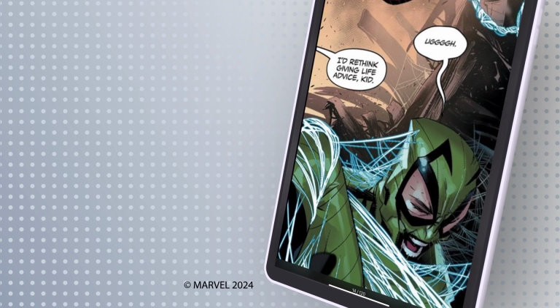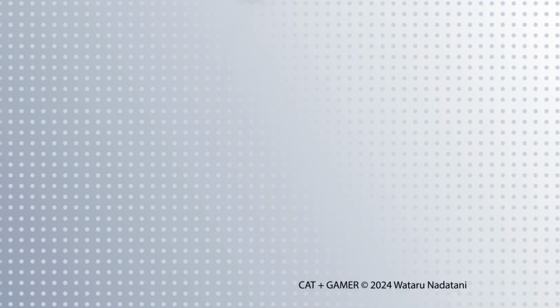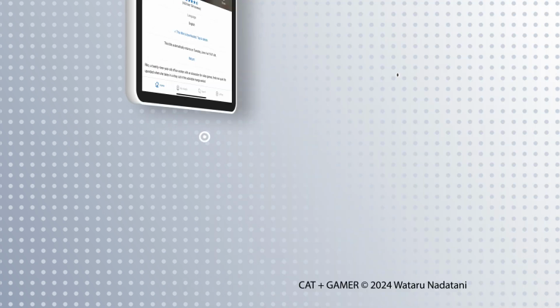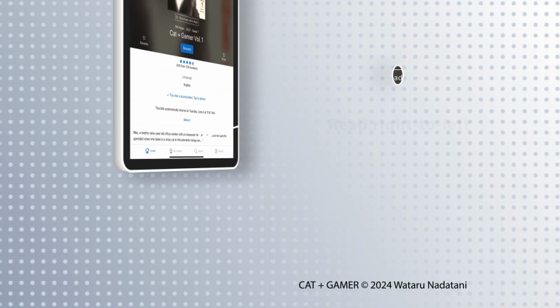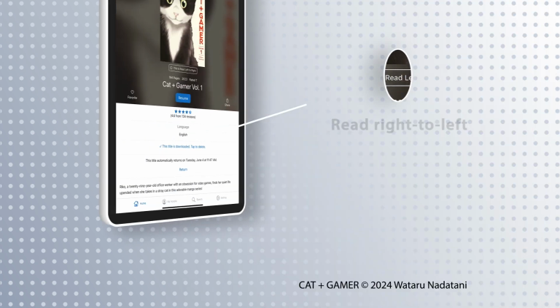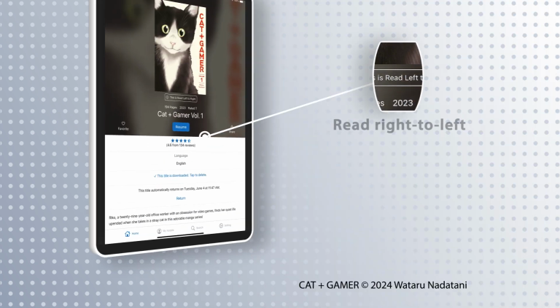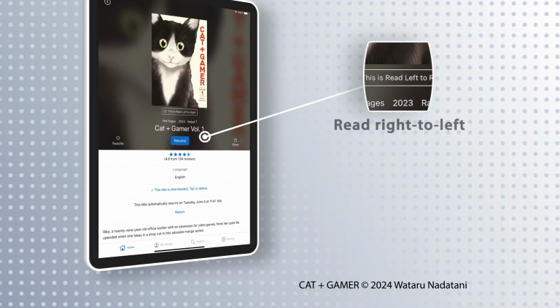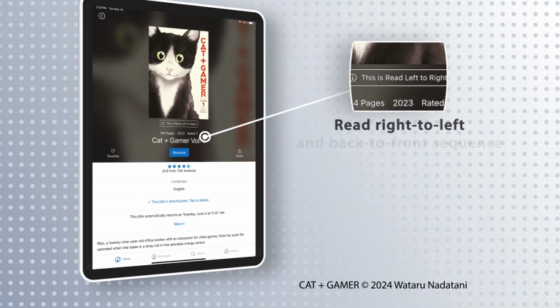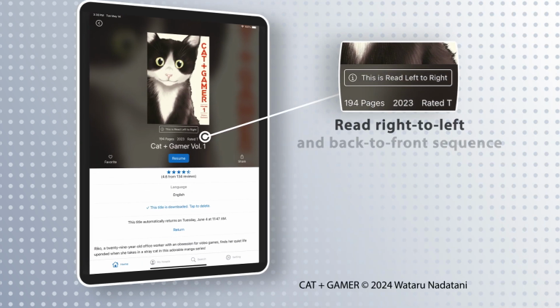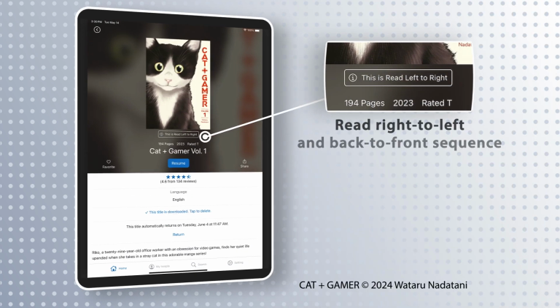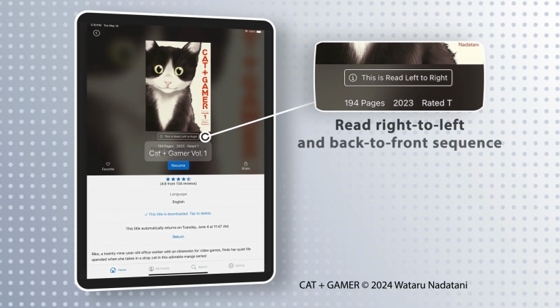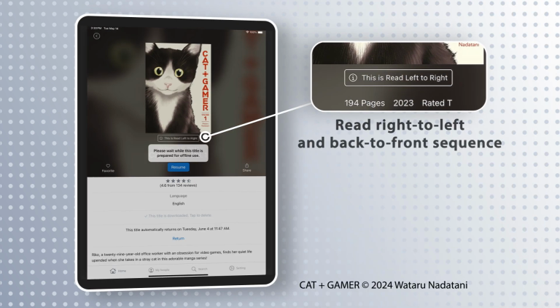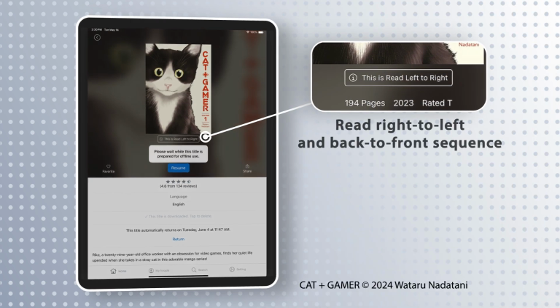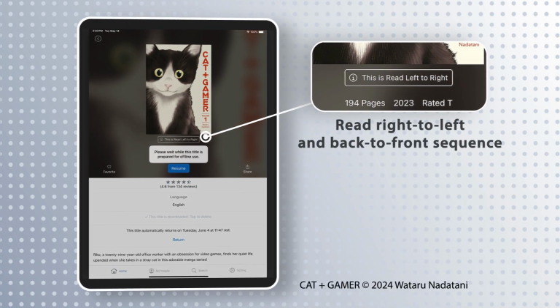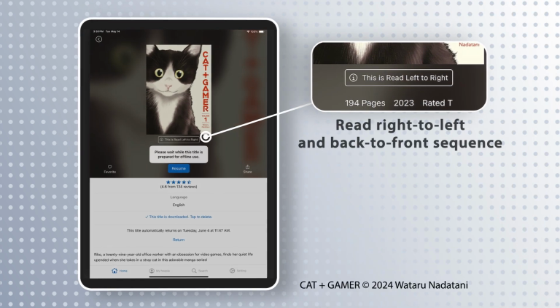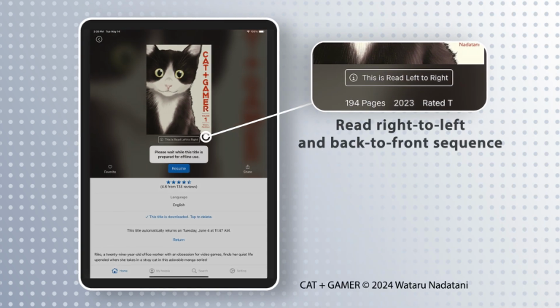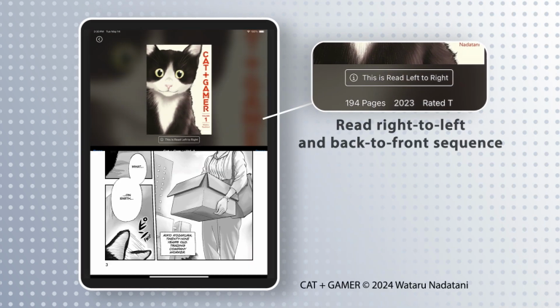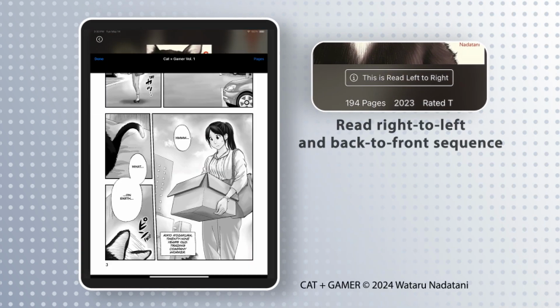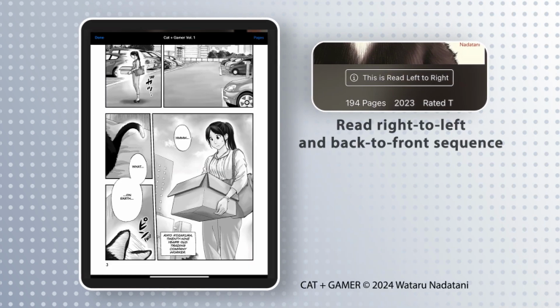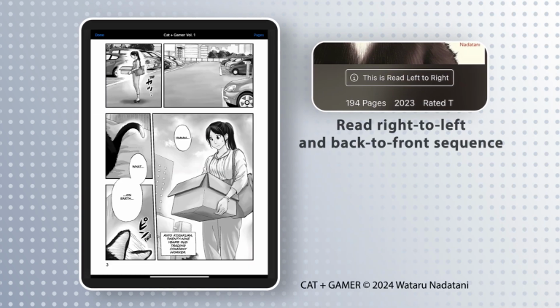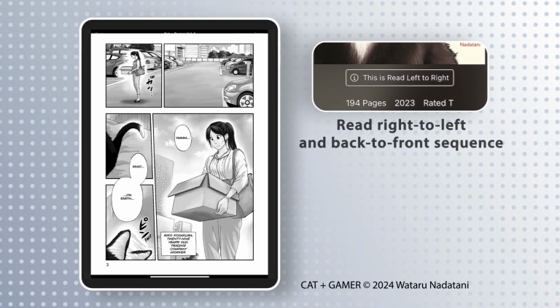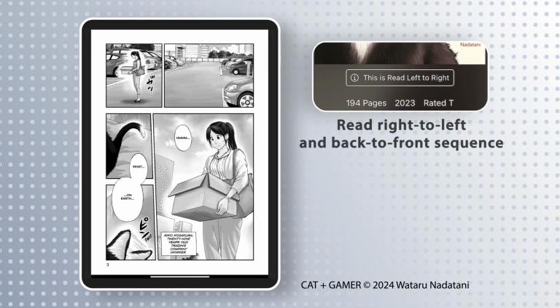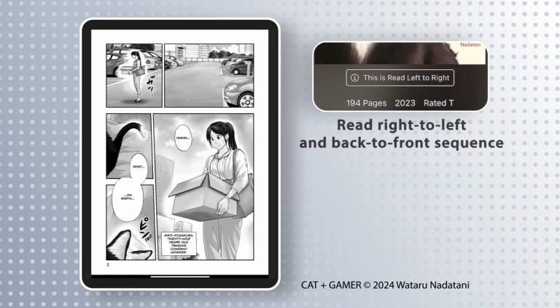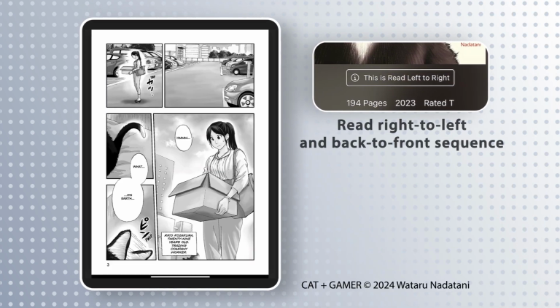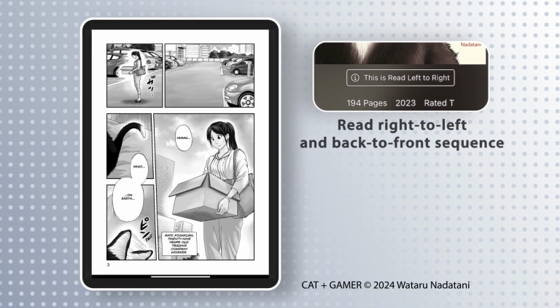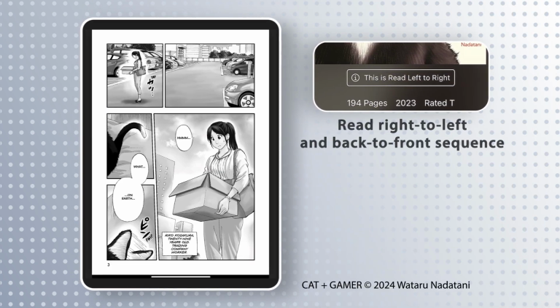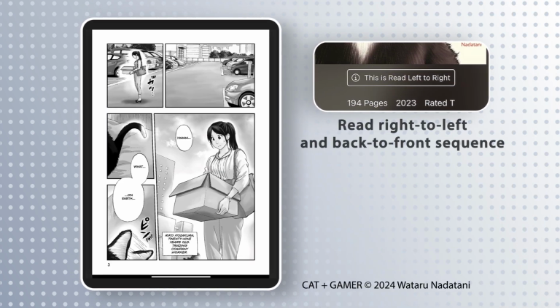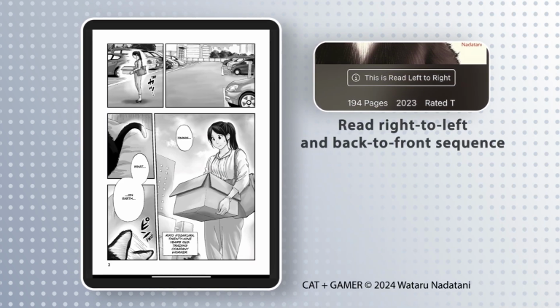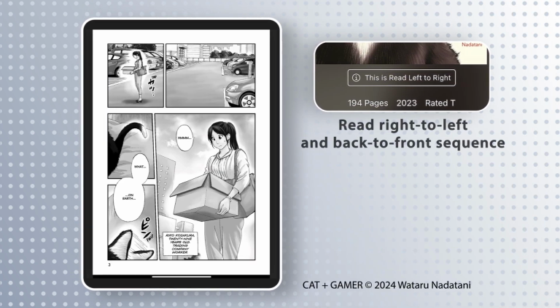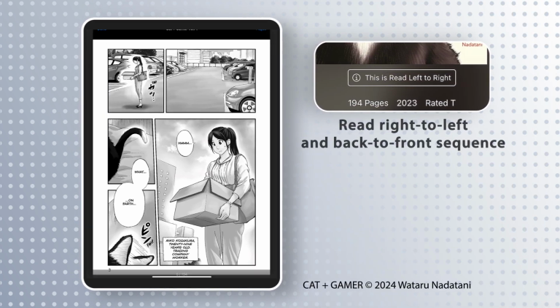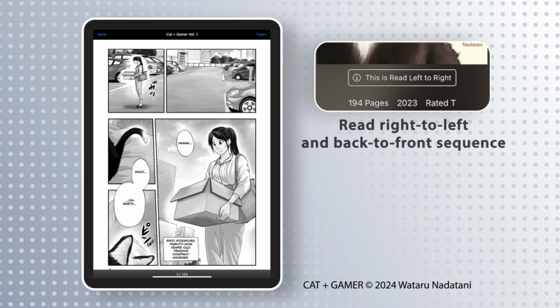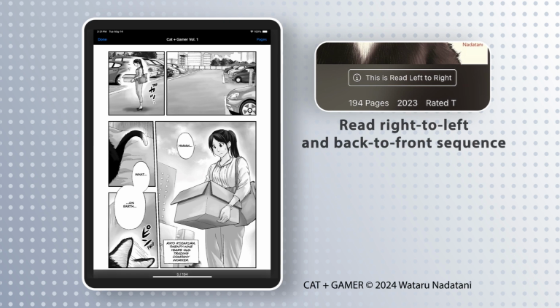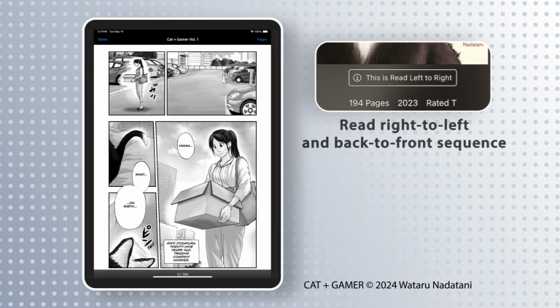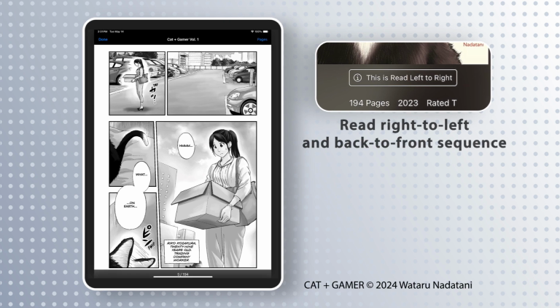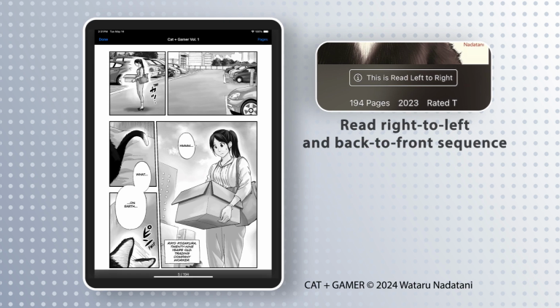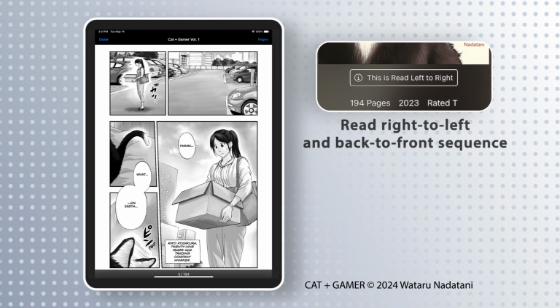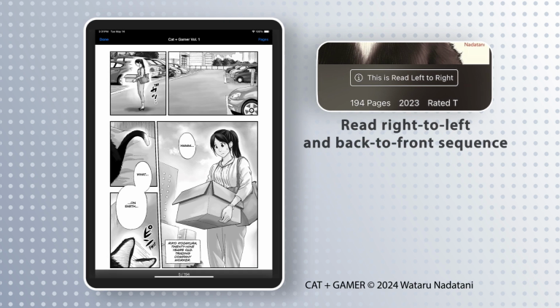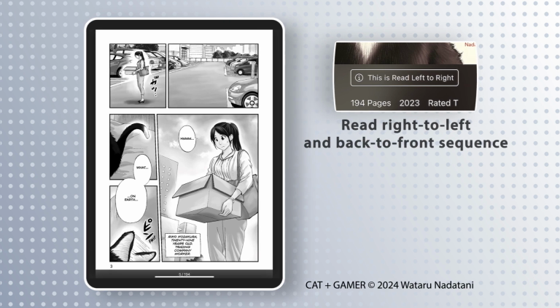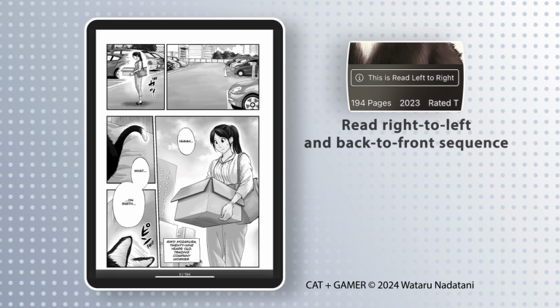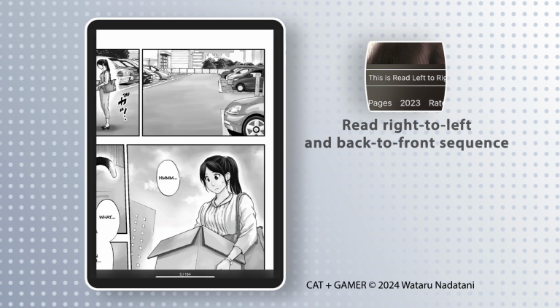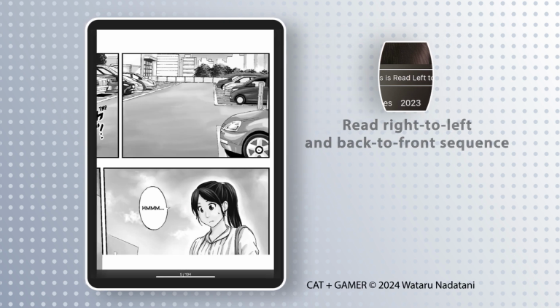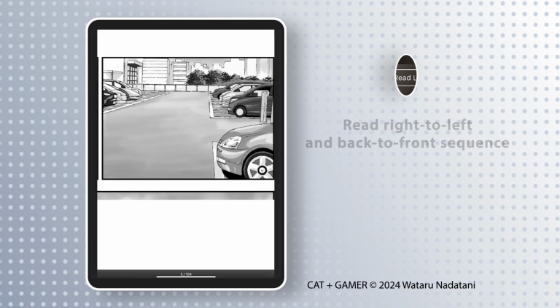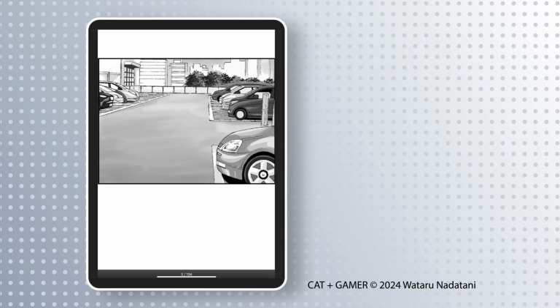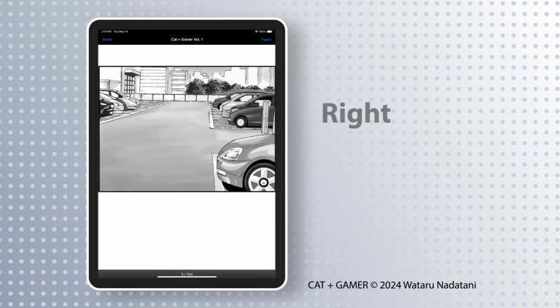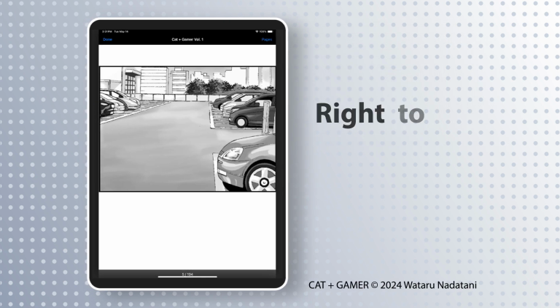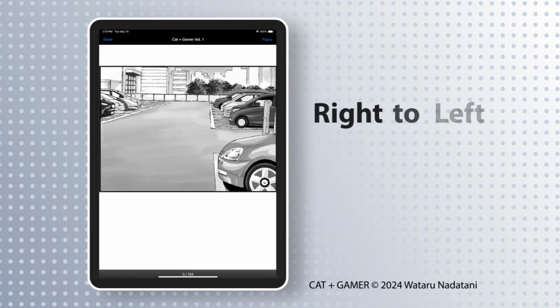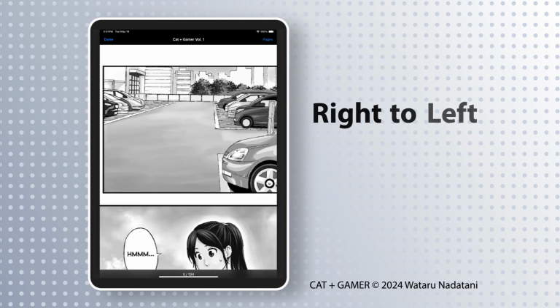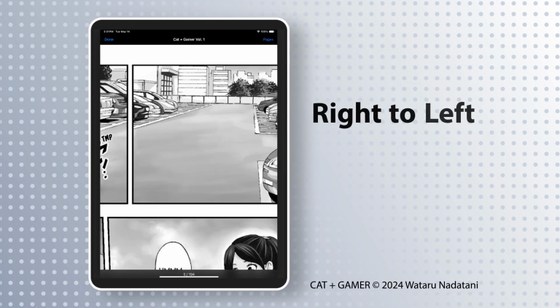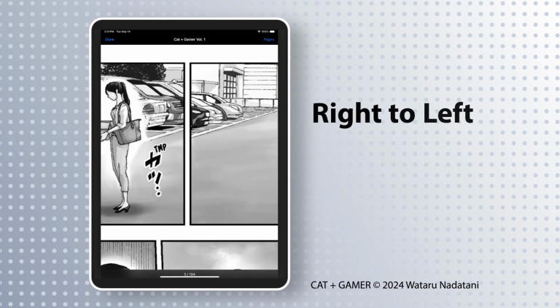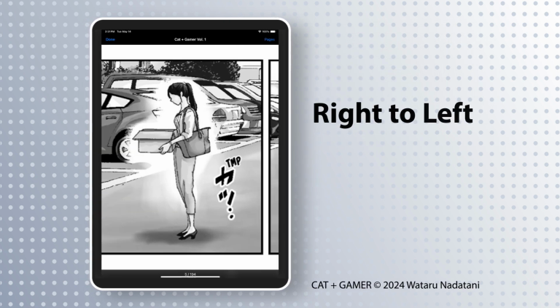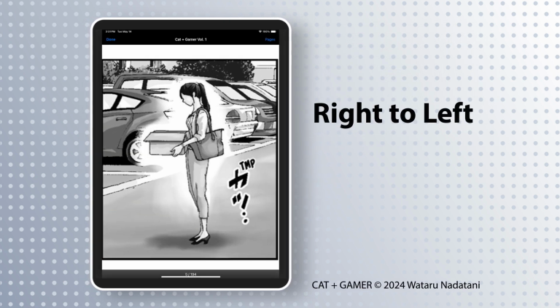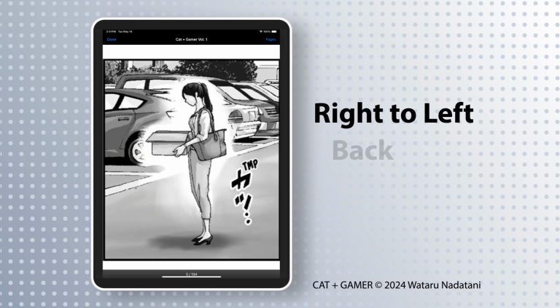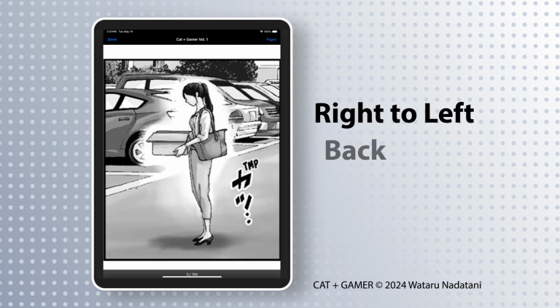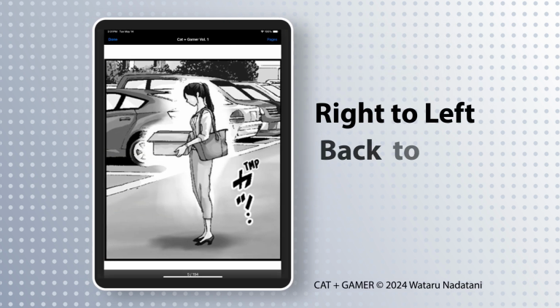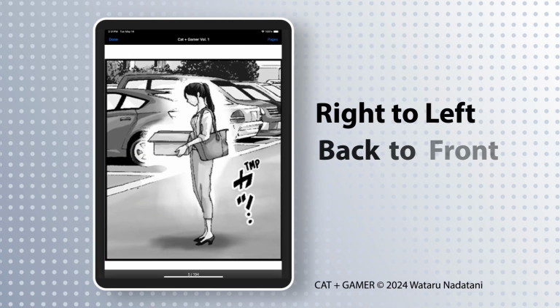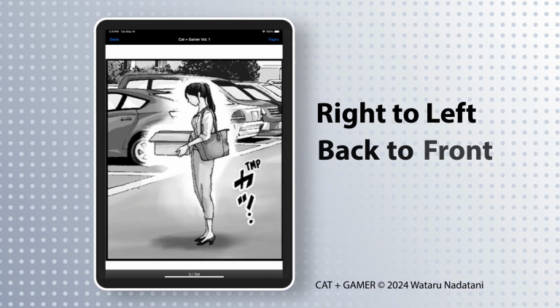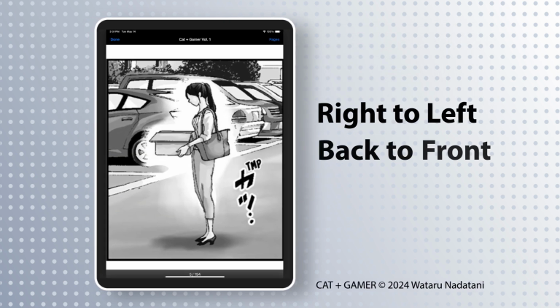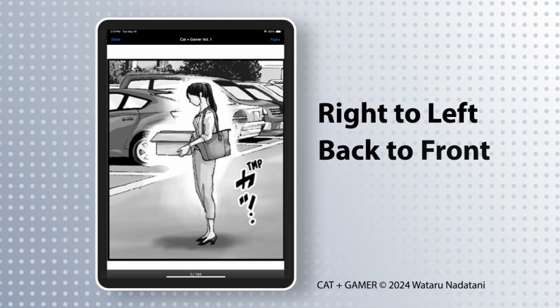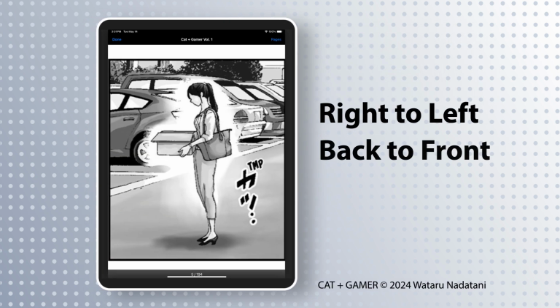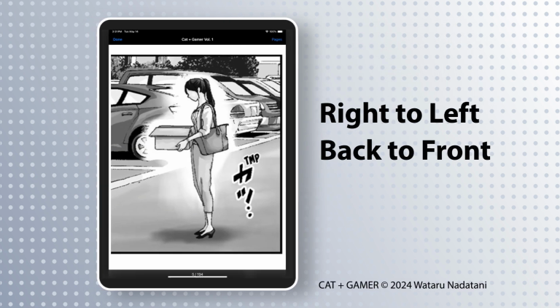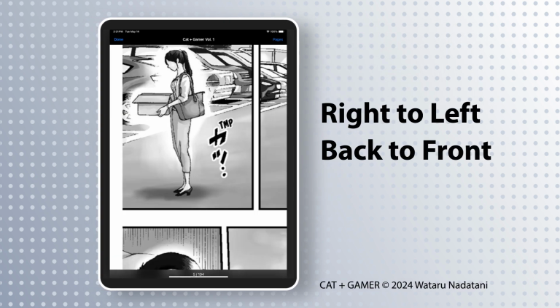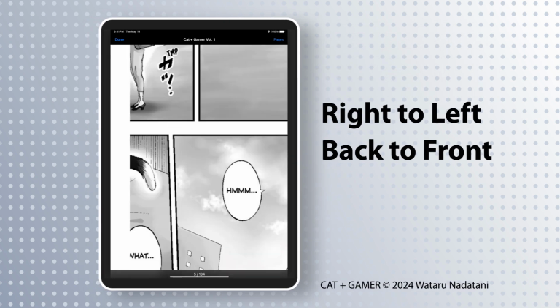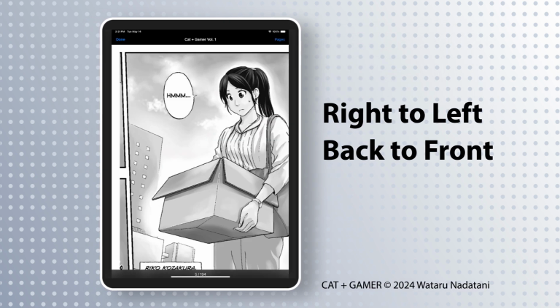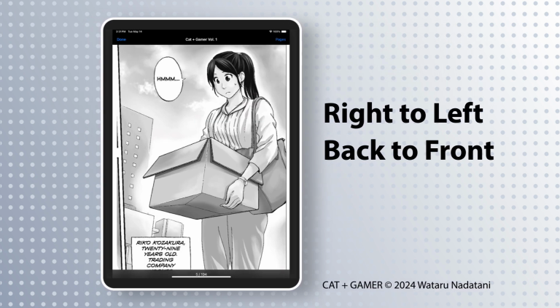For manga titles, you can view the unfolding narrative in the traditional order — right-to-left and back-to-front sequence.